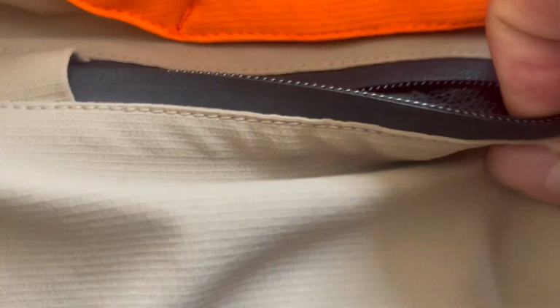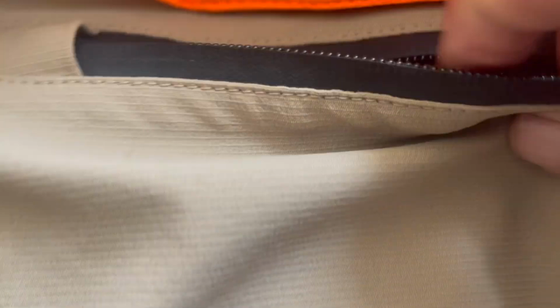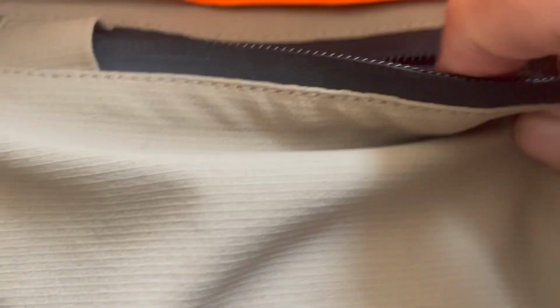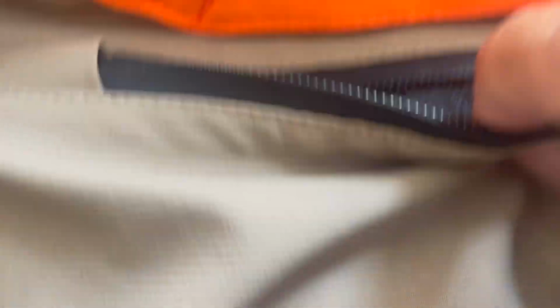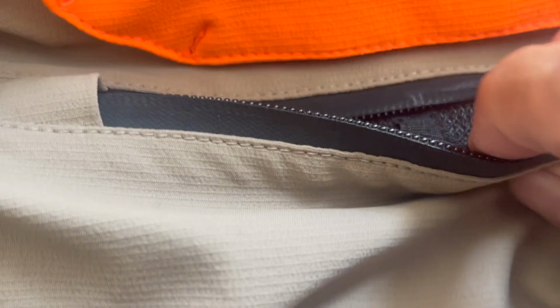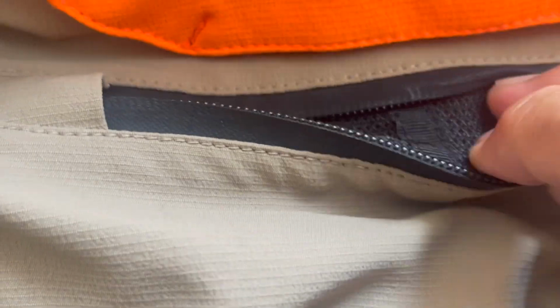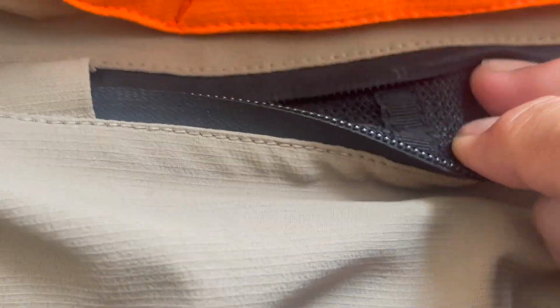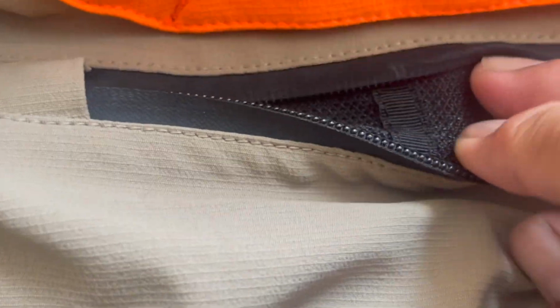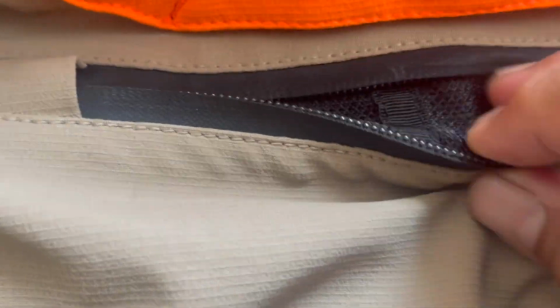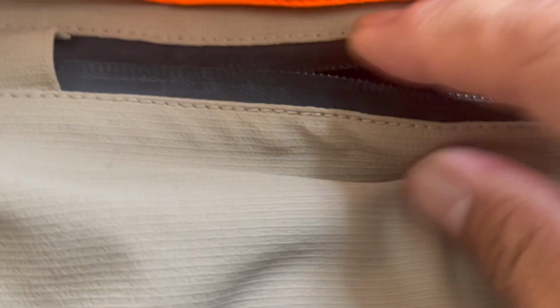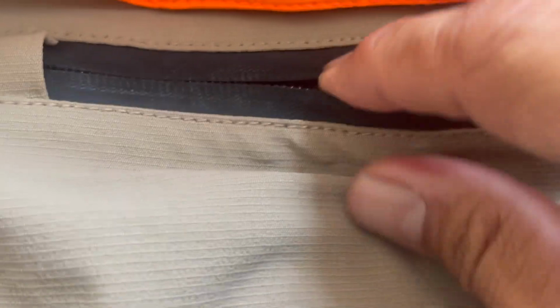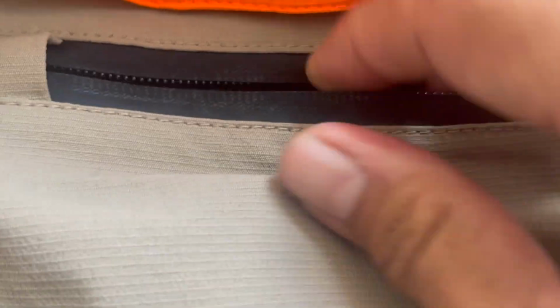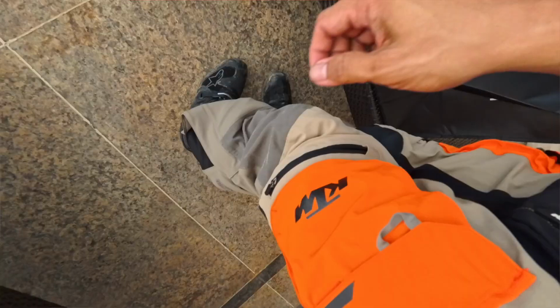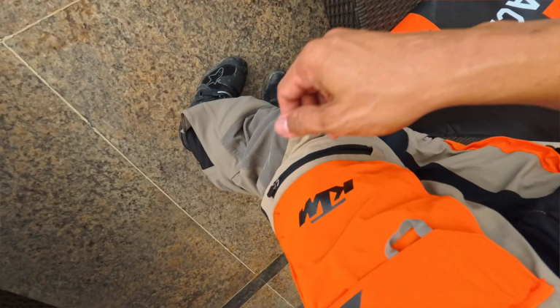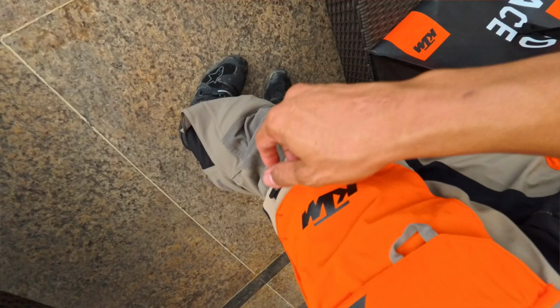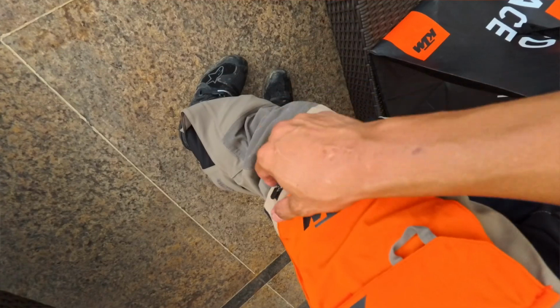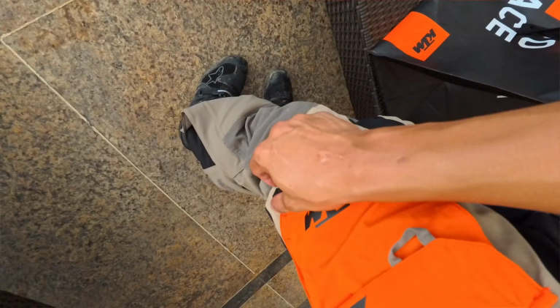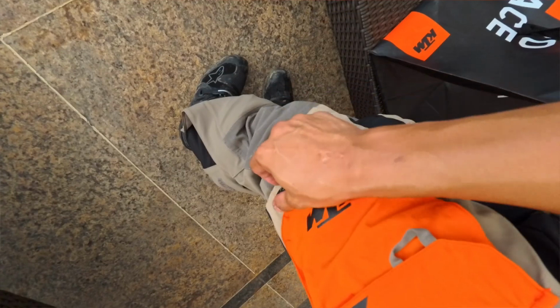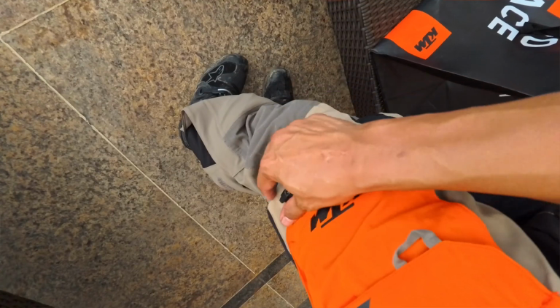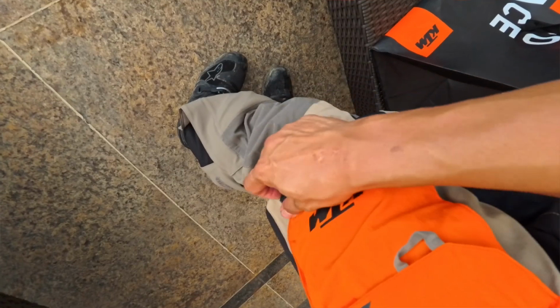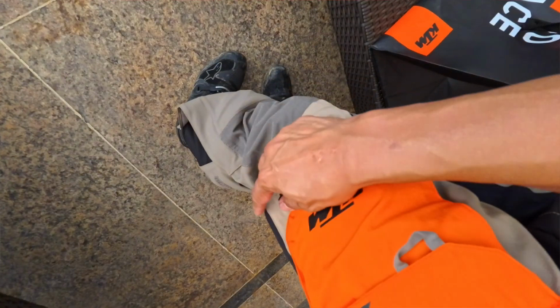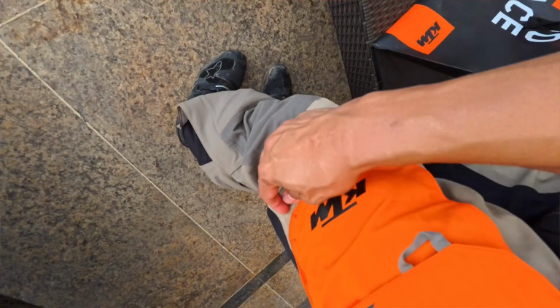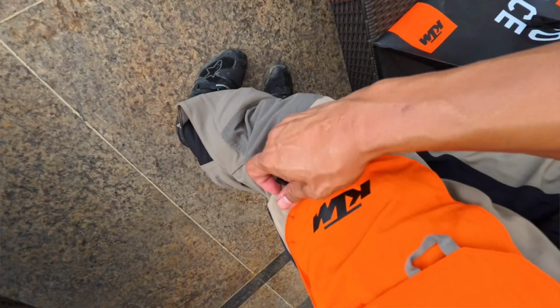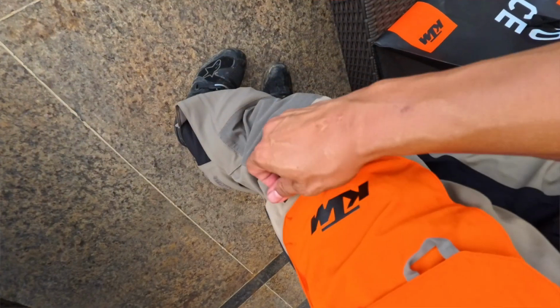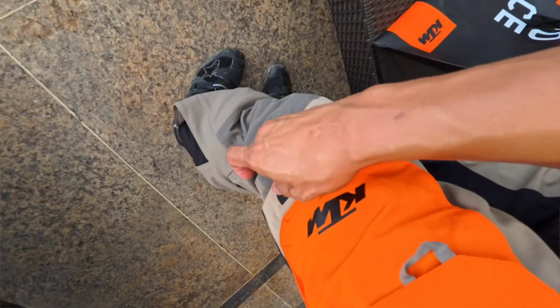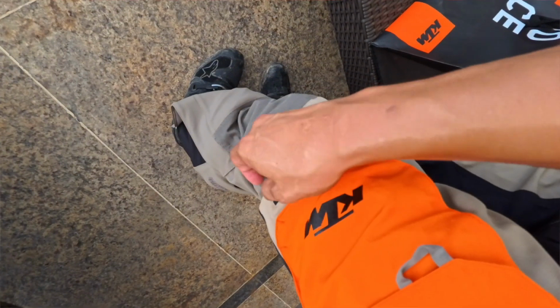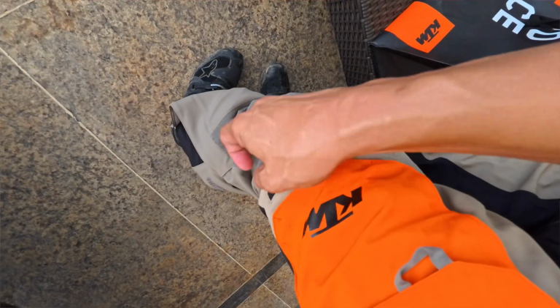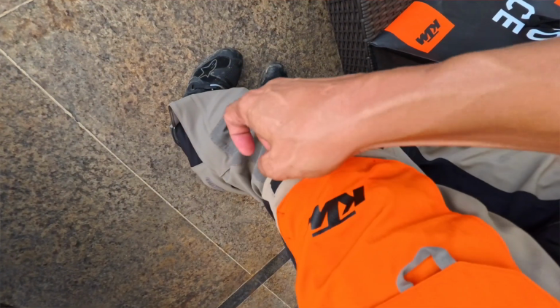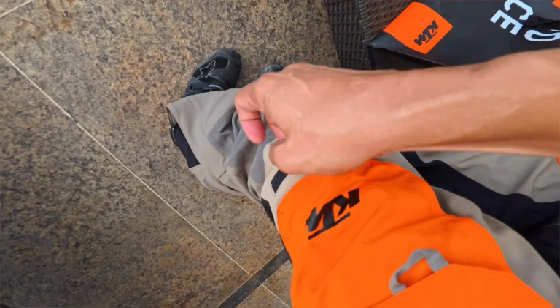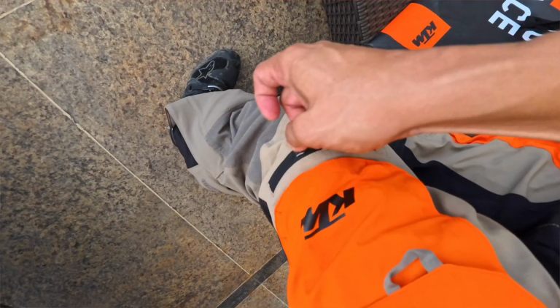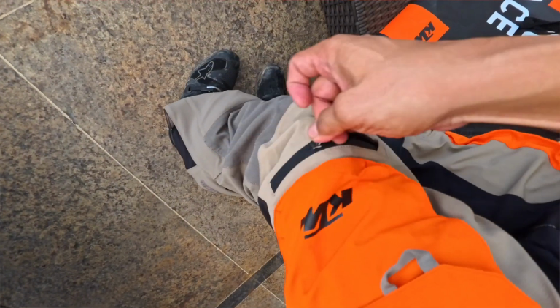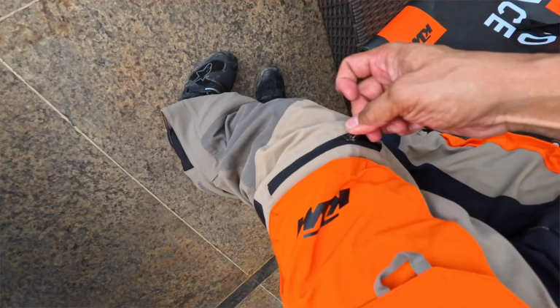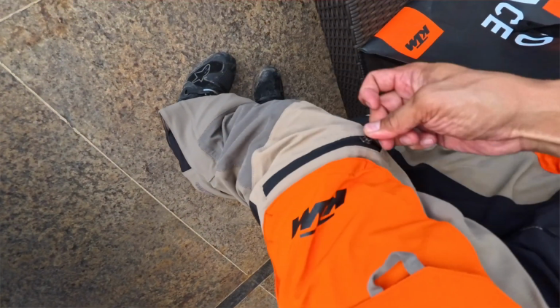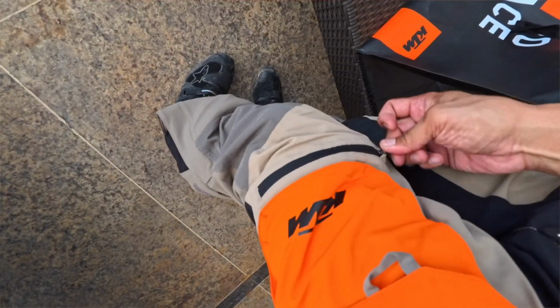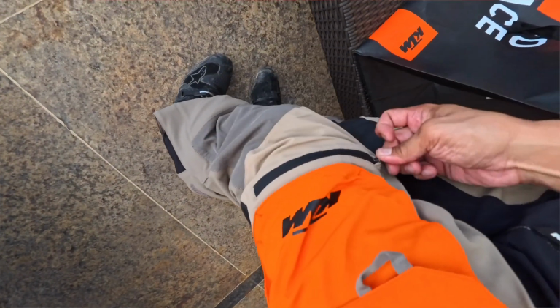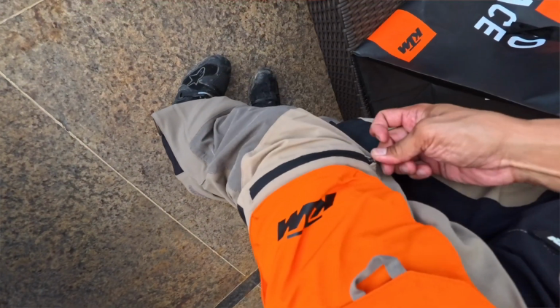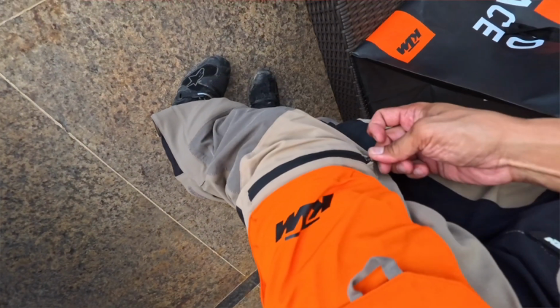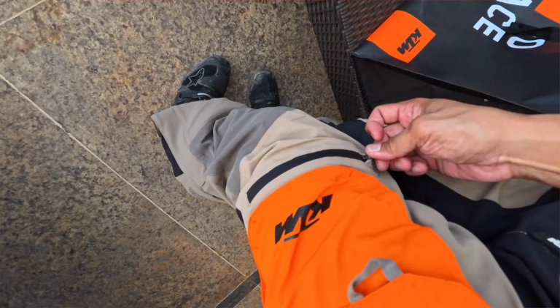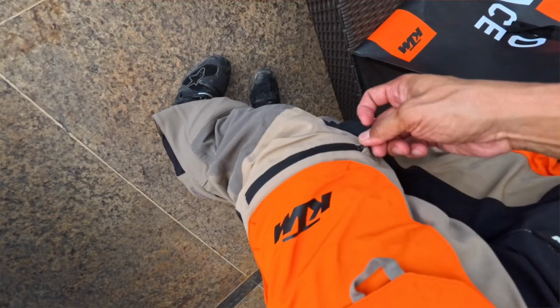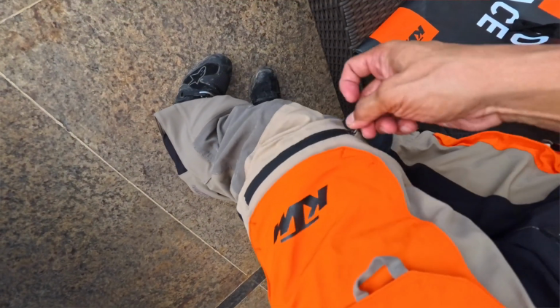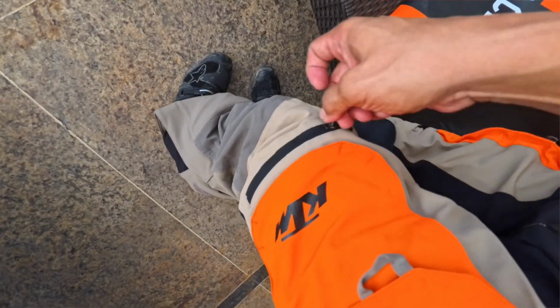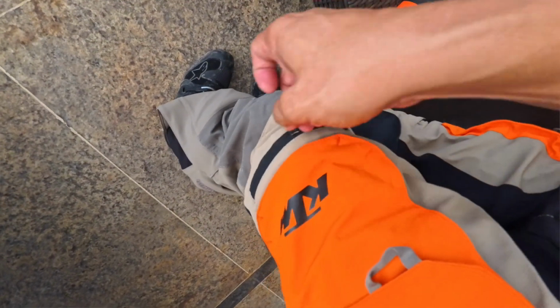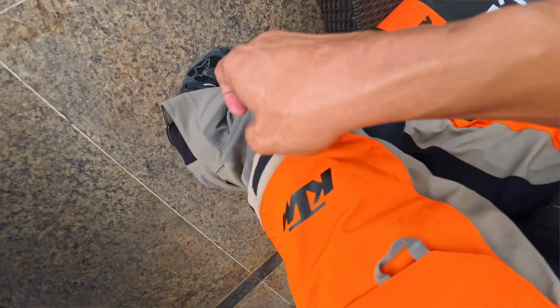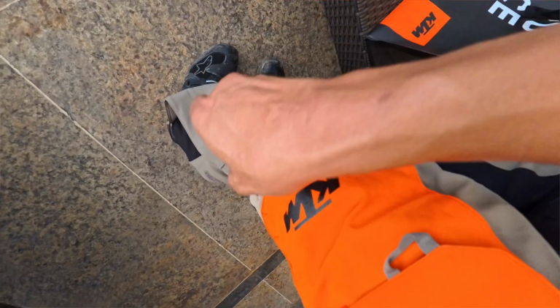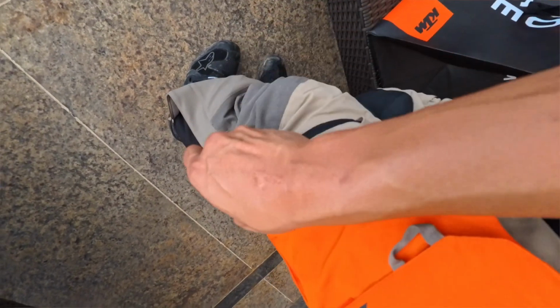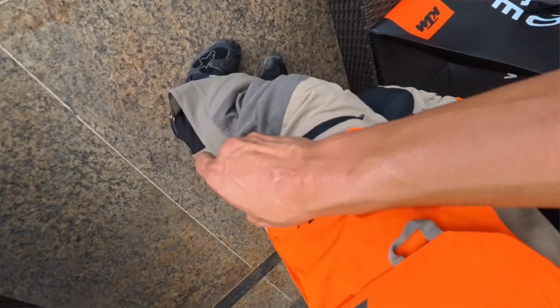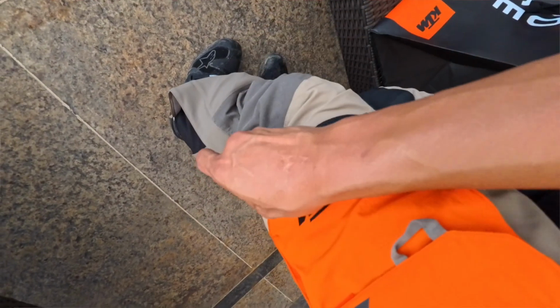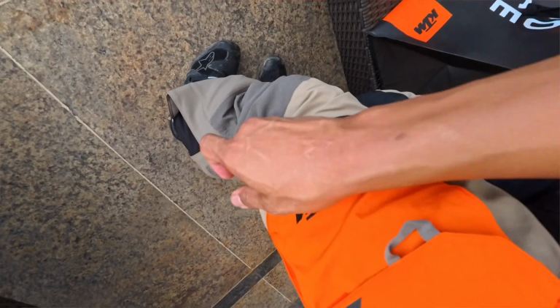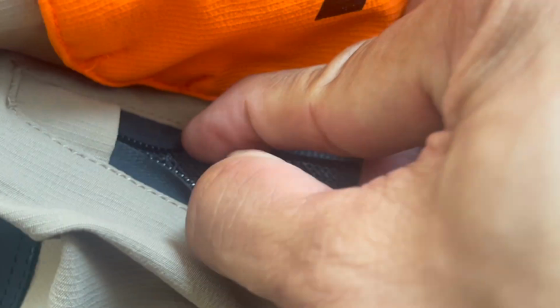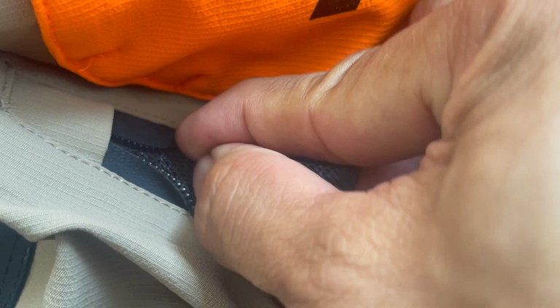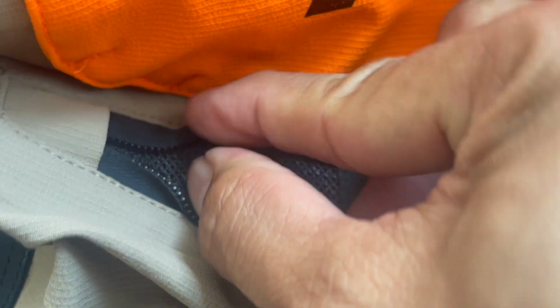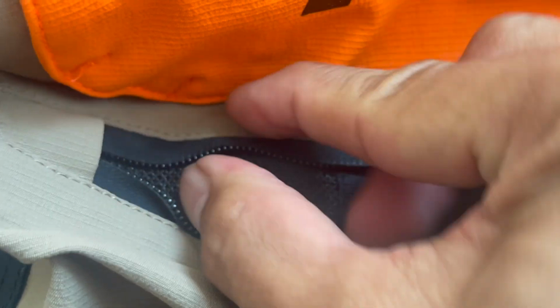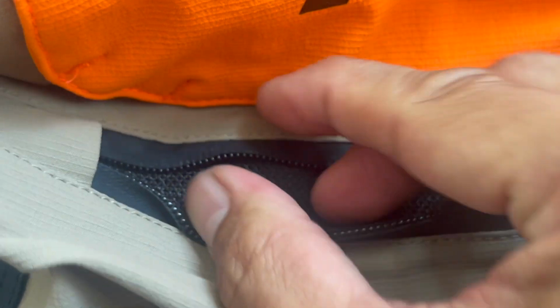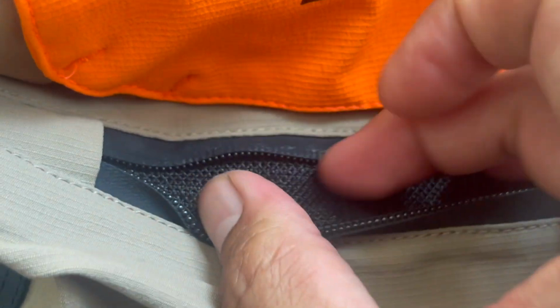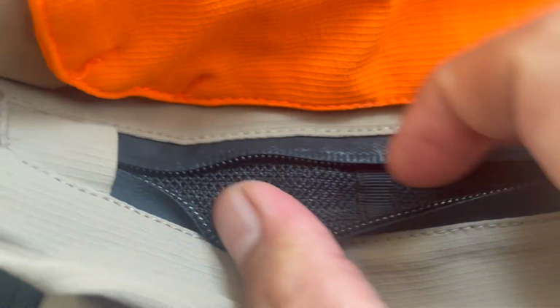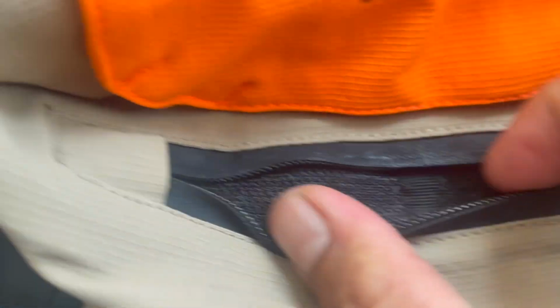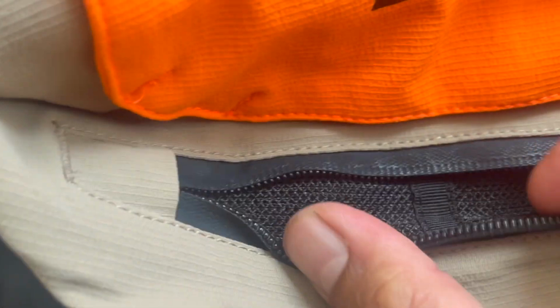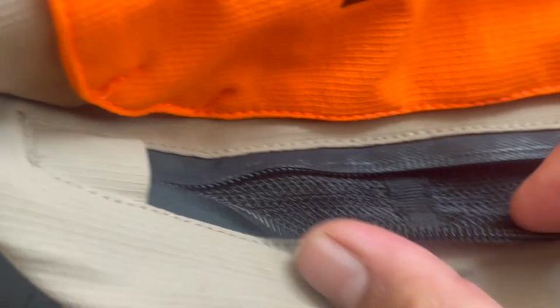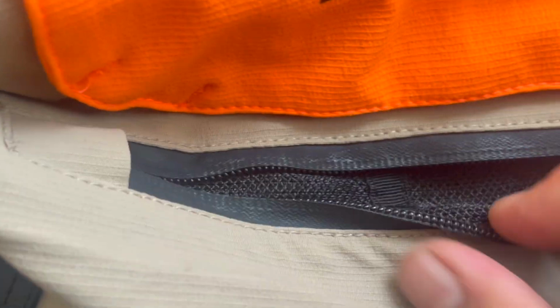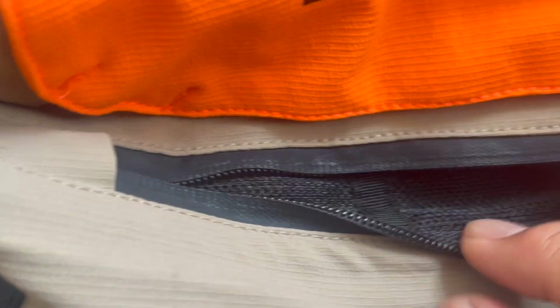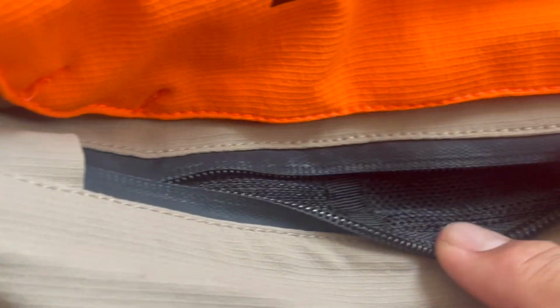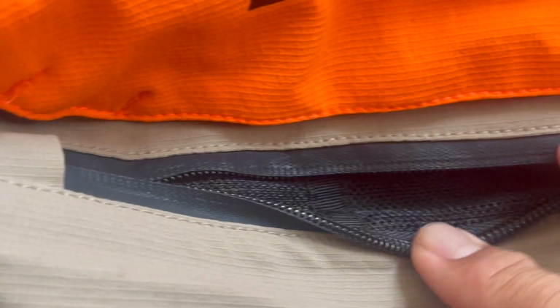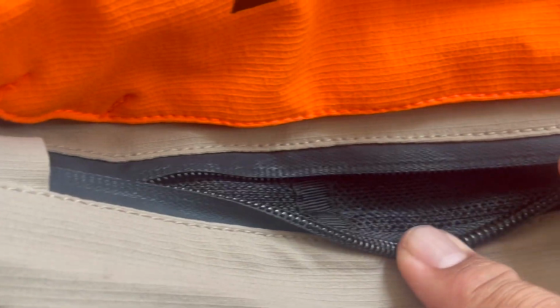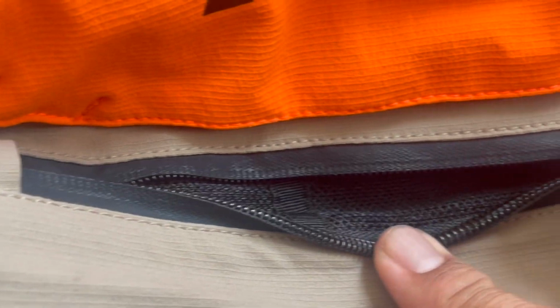When you open it, this is ventilation for your thighs.